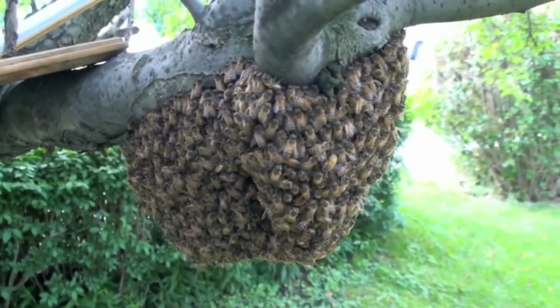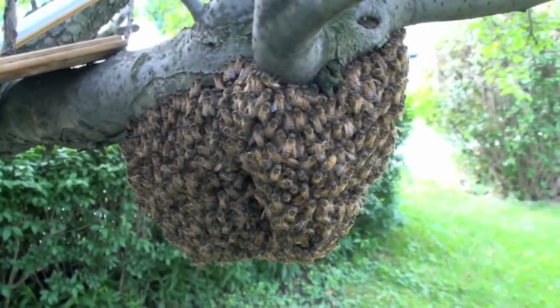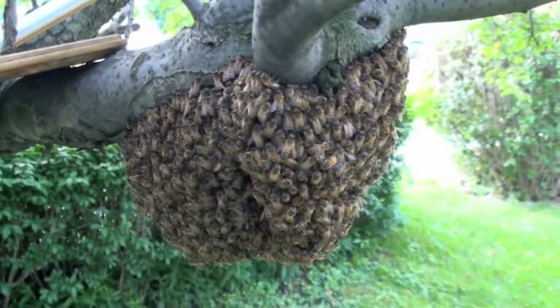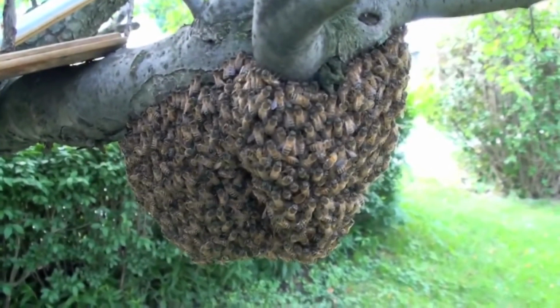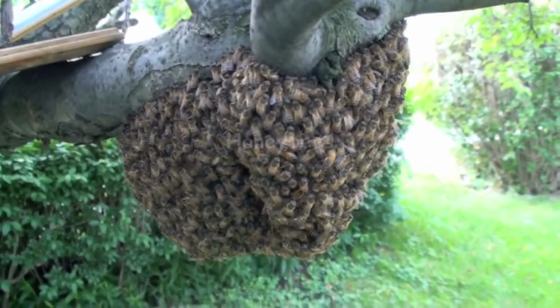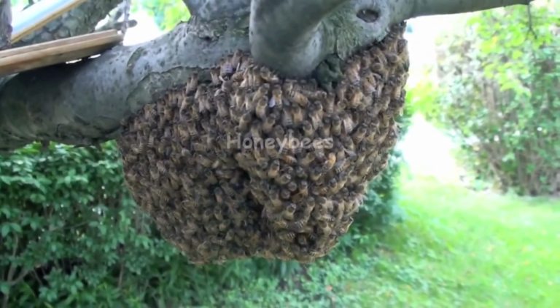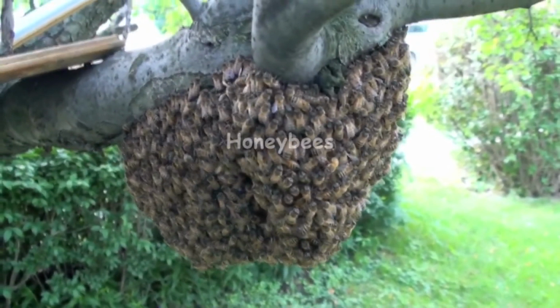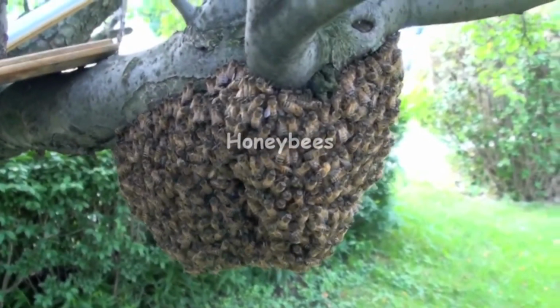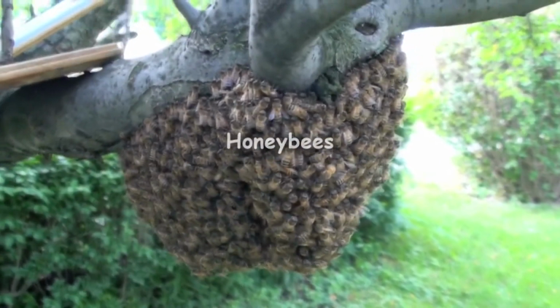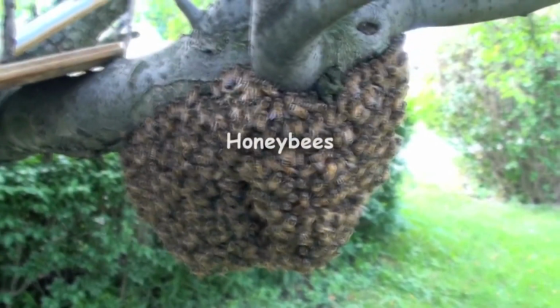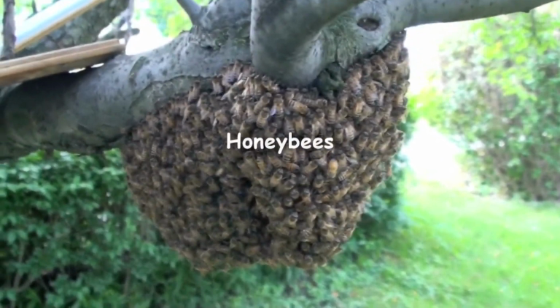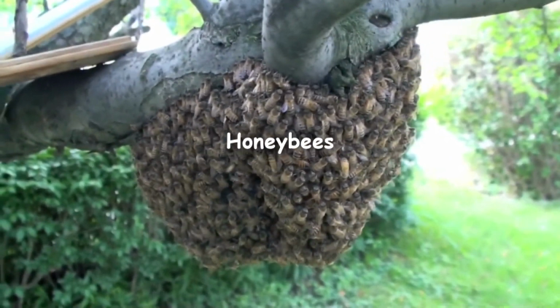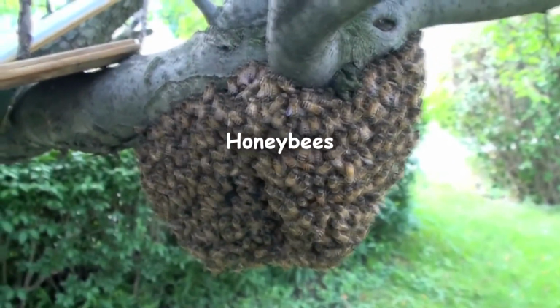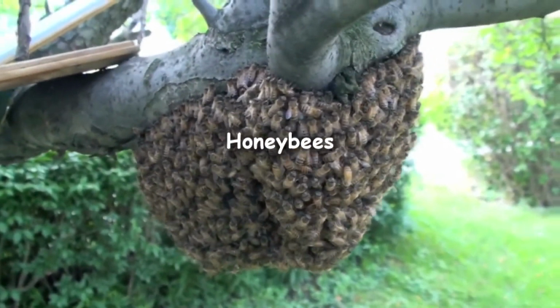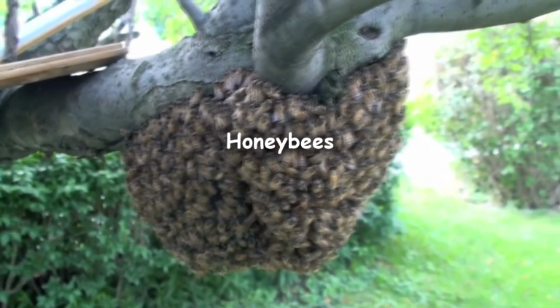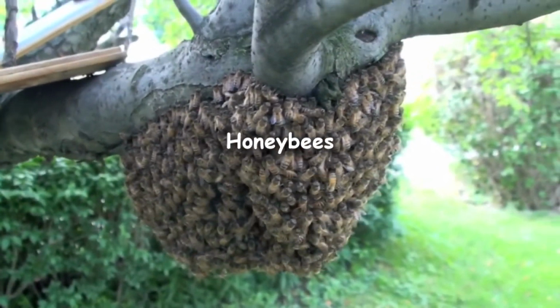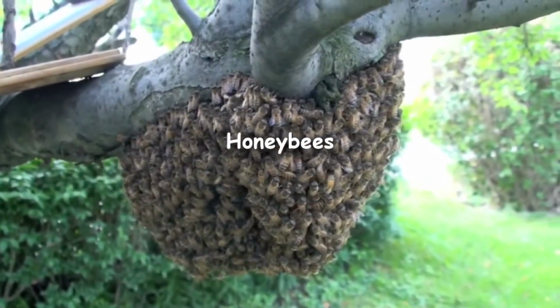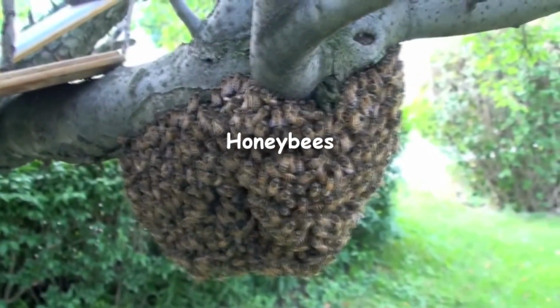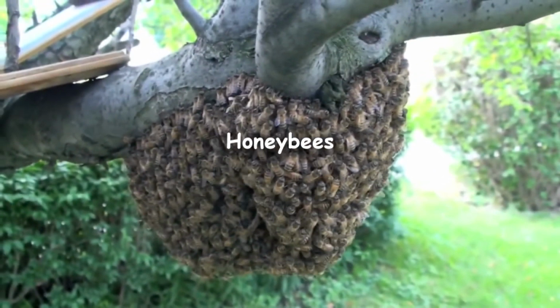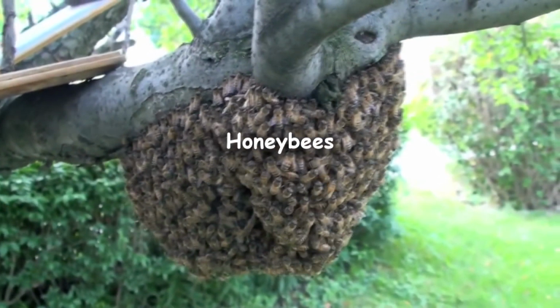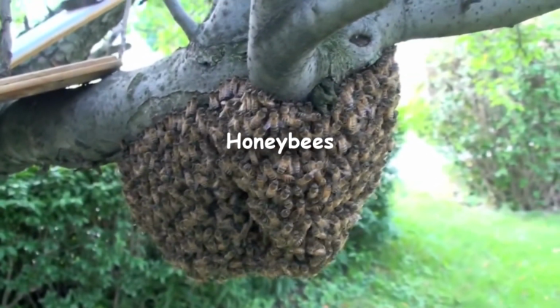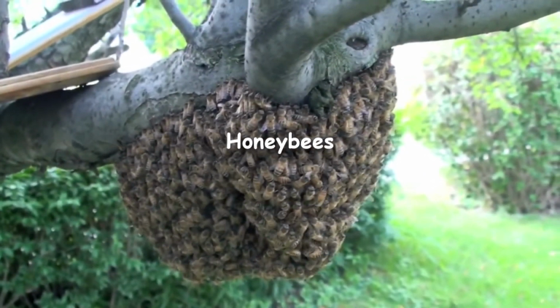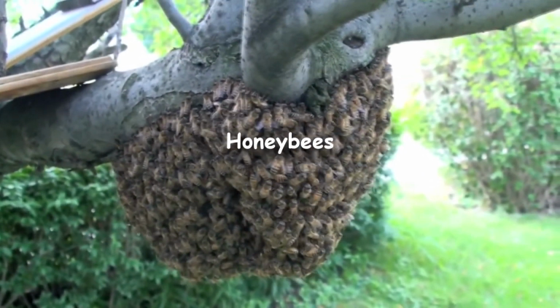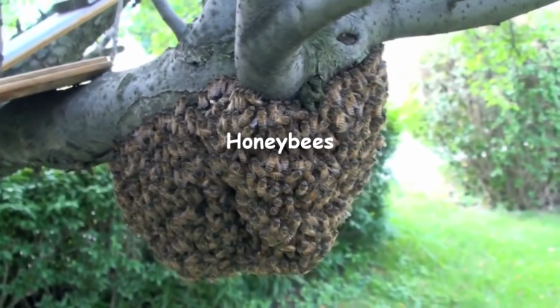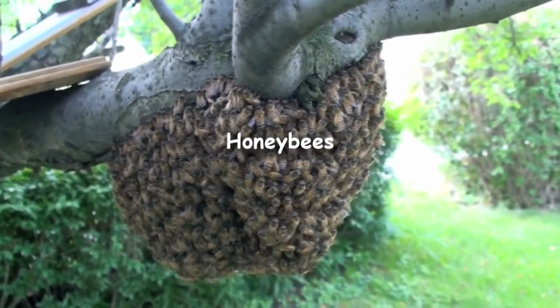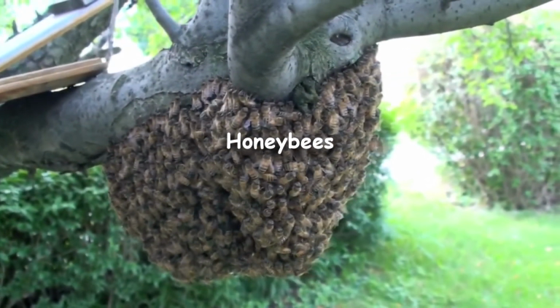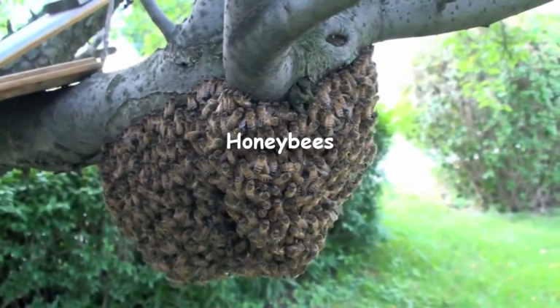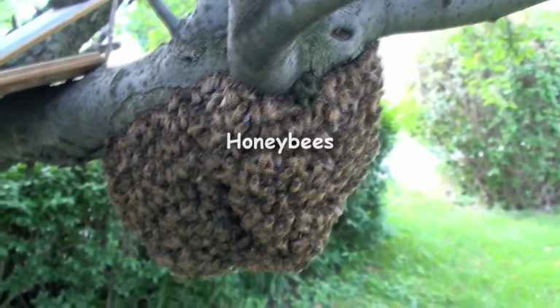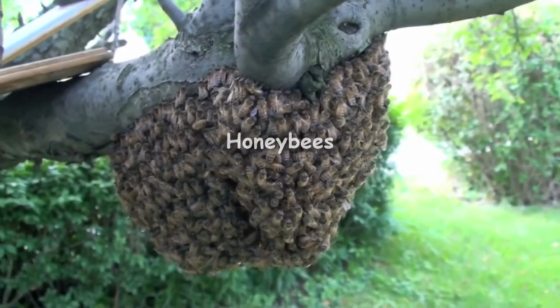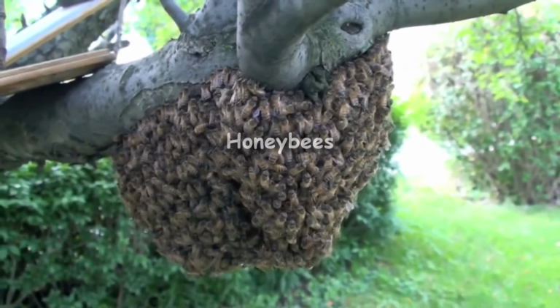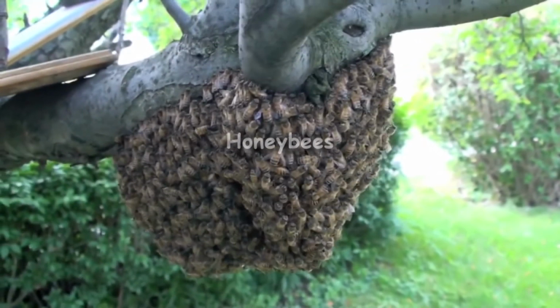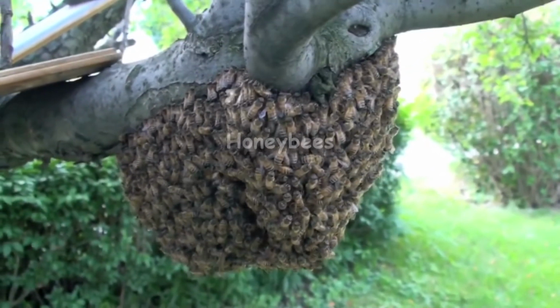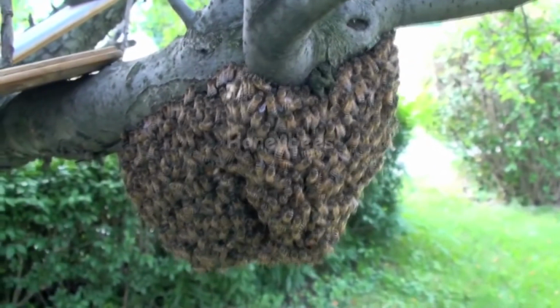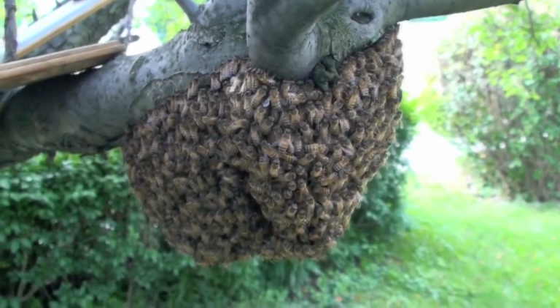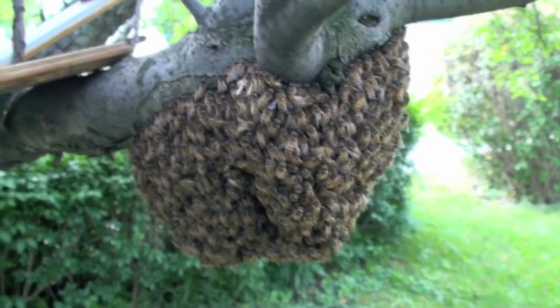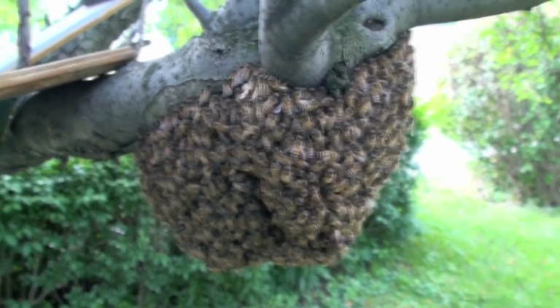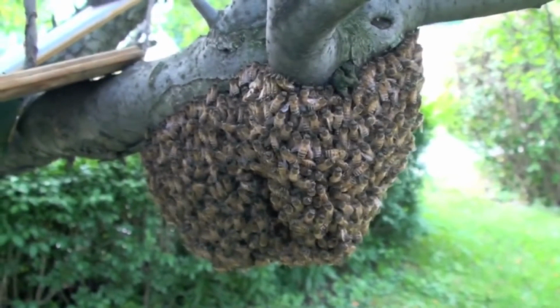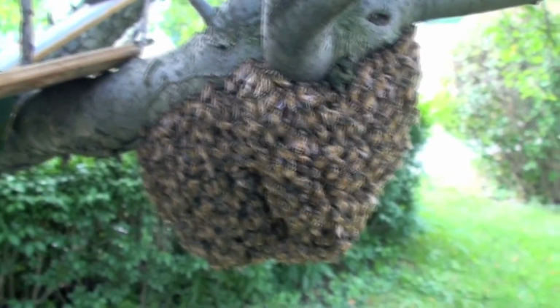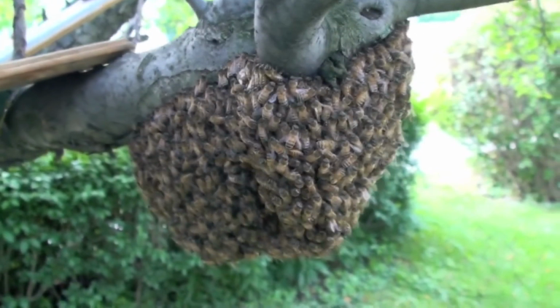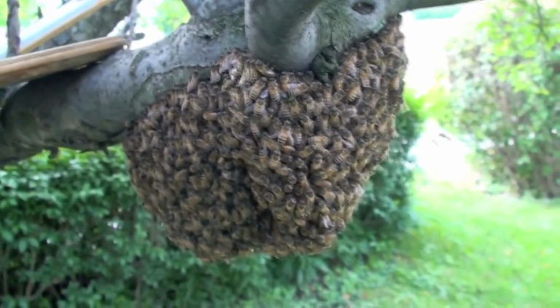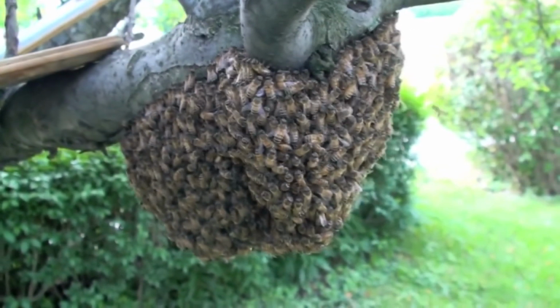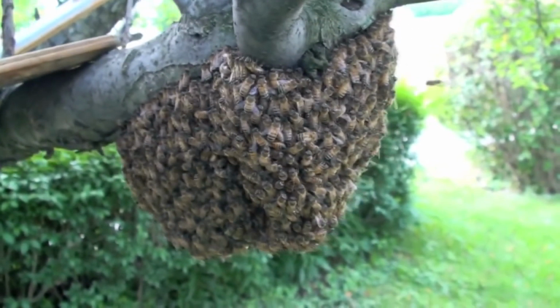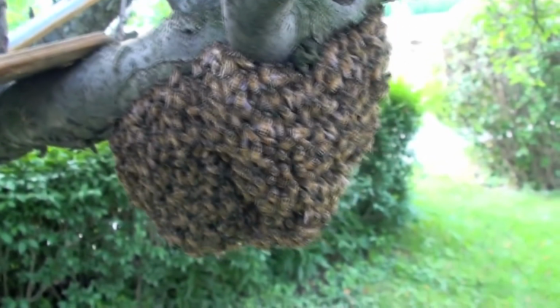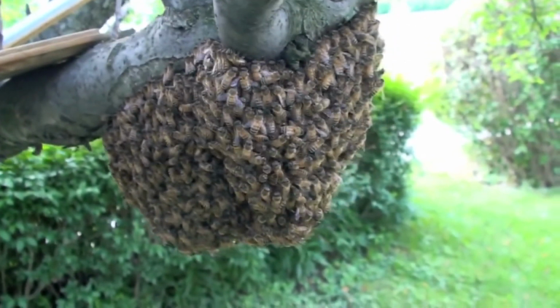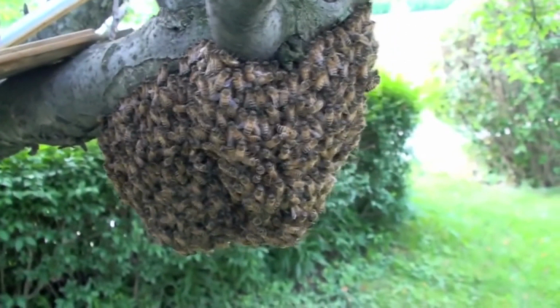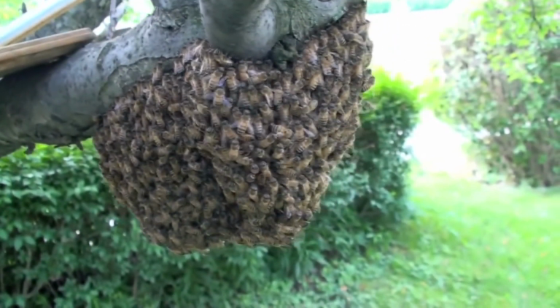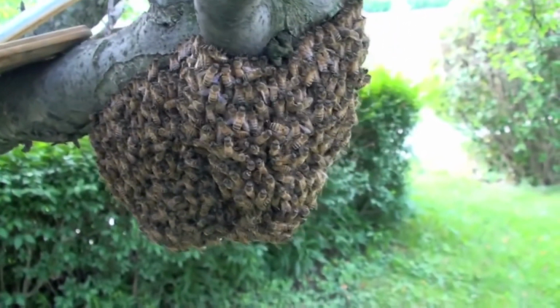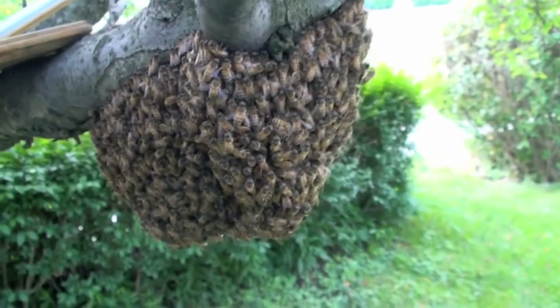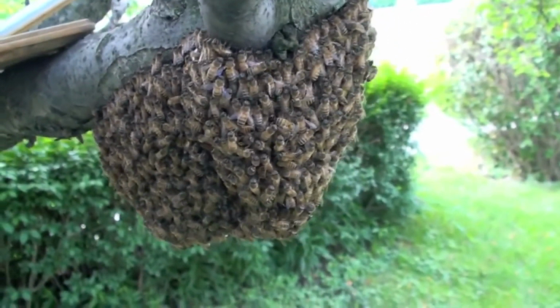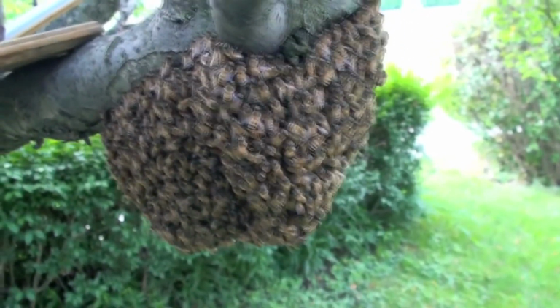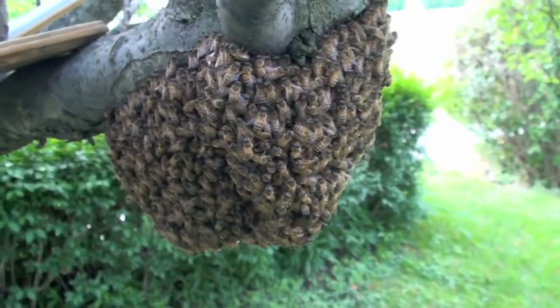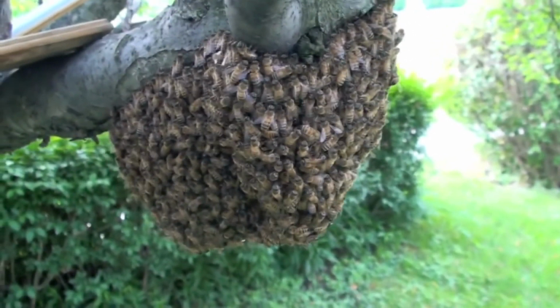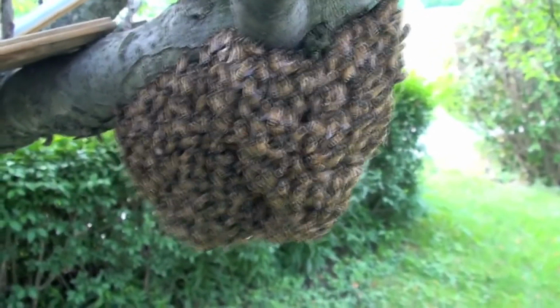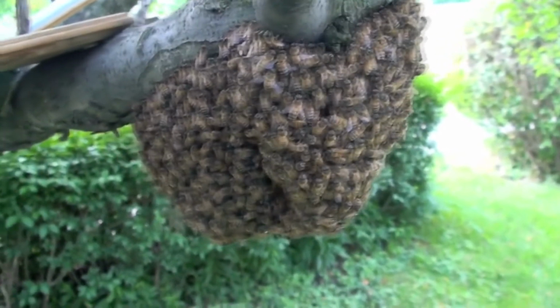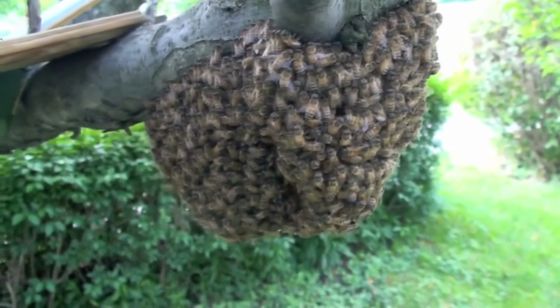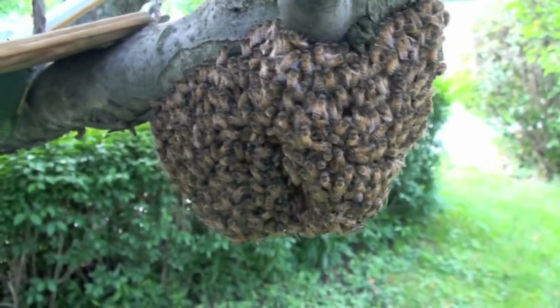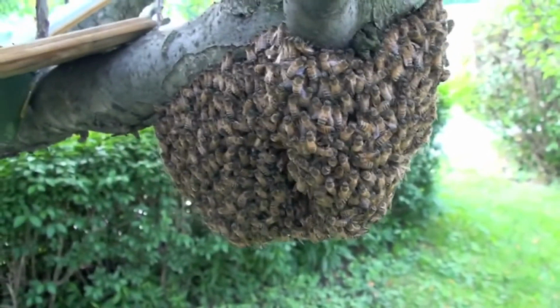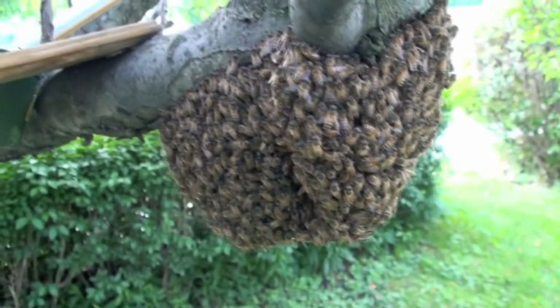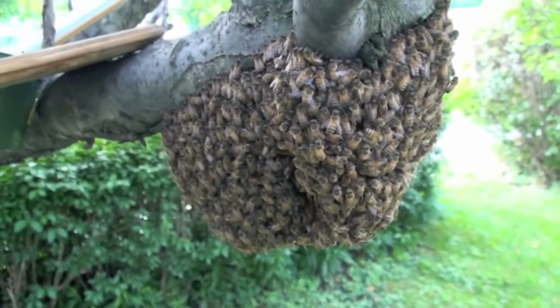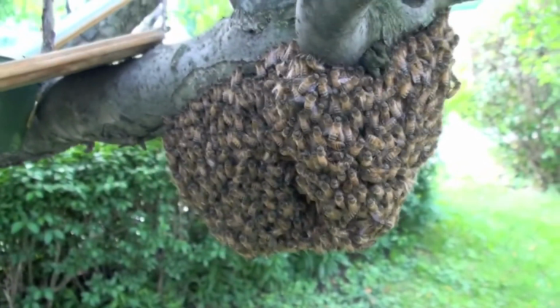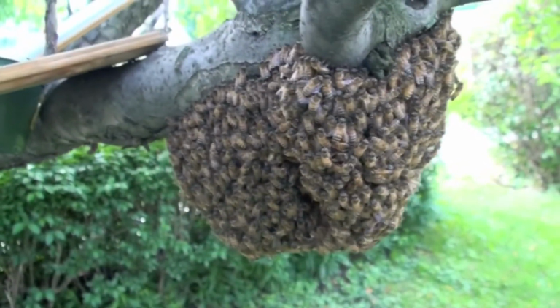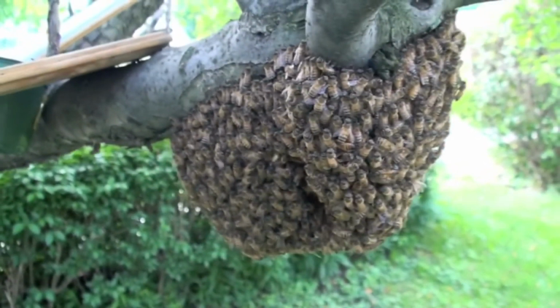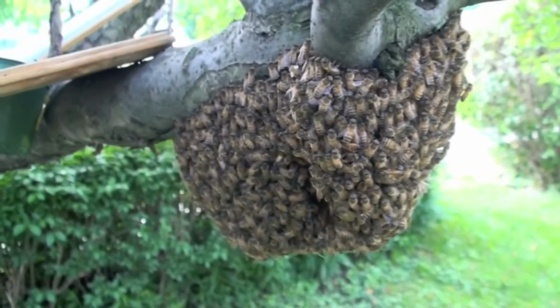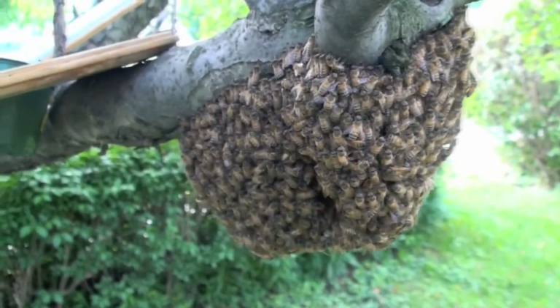Honey bees are known for pollinating flowers and producing honey. Honey bees live in hives and are known for stinging potential threats.